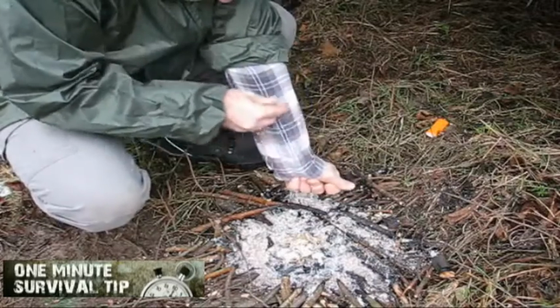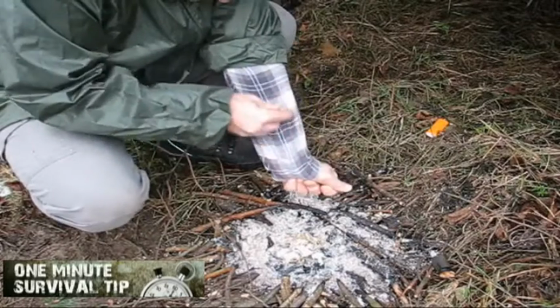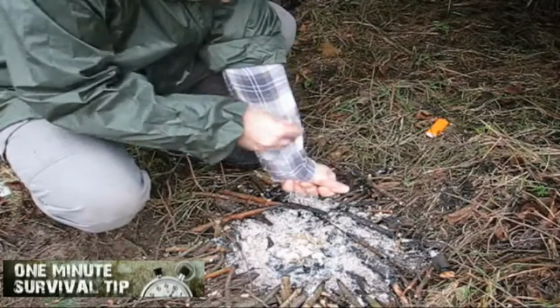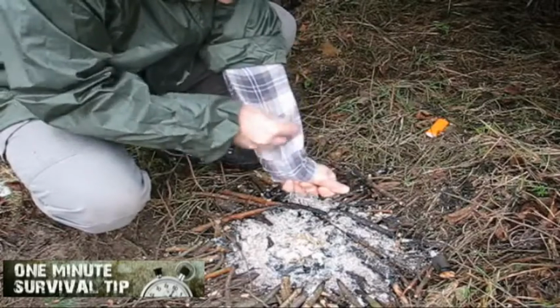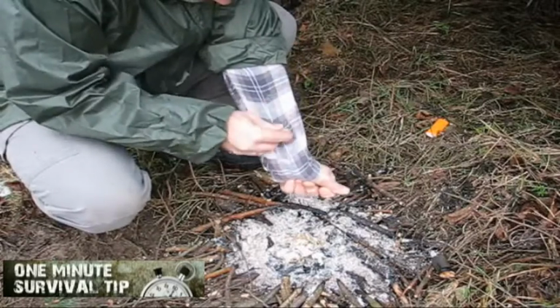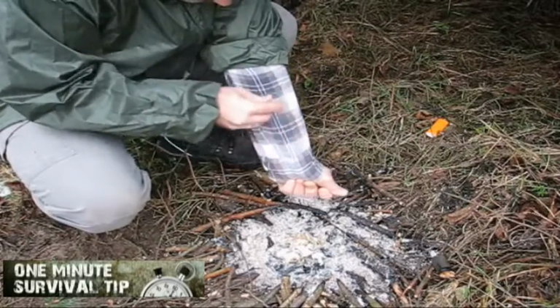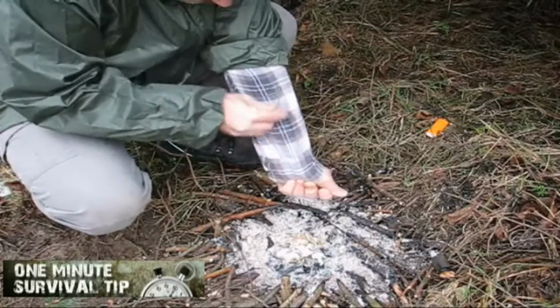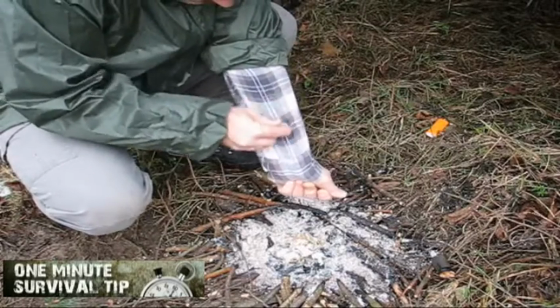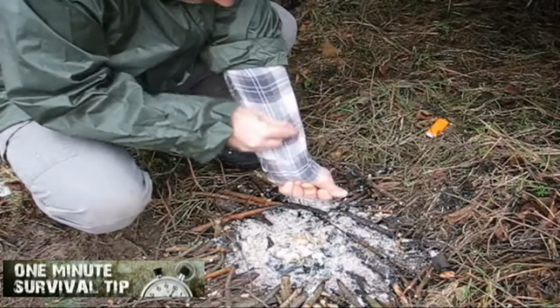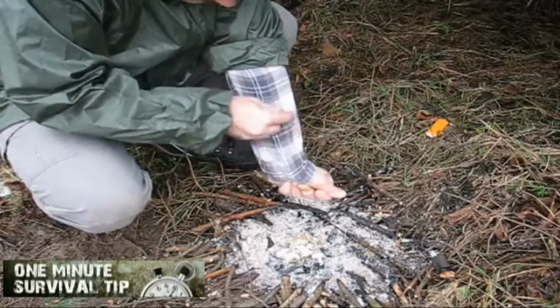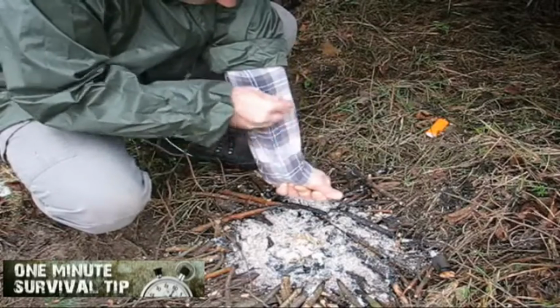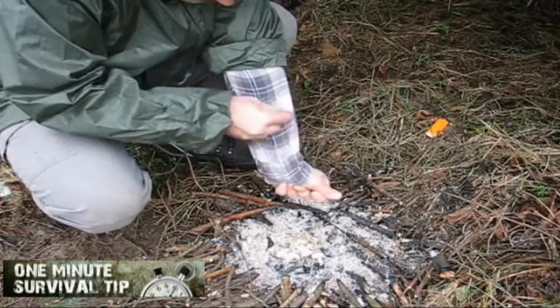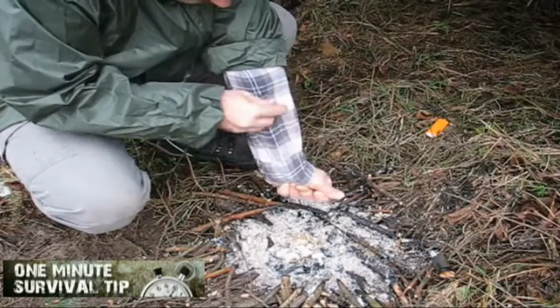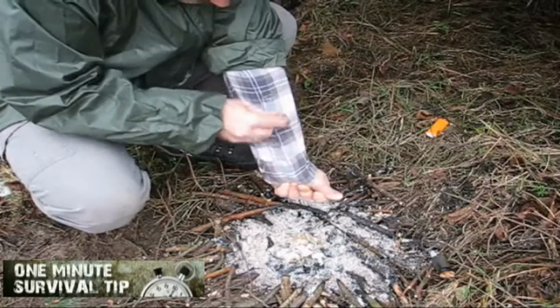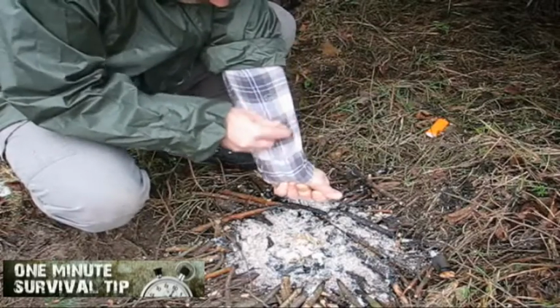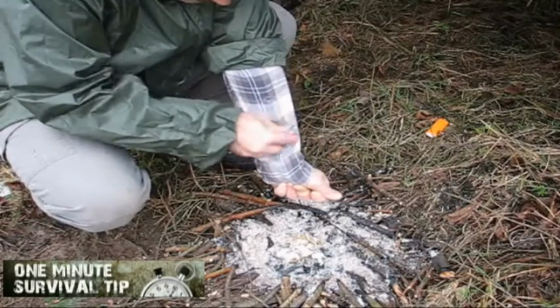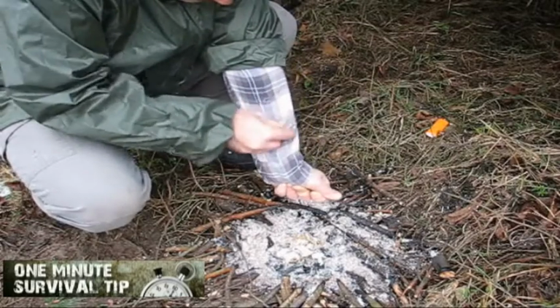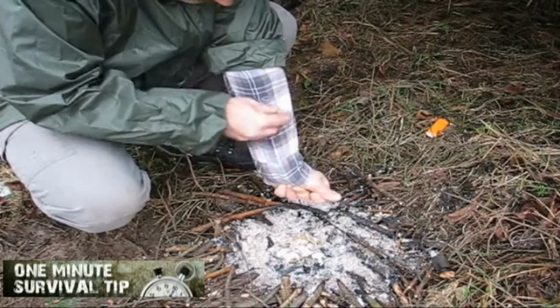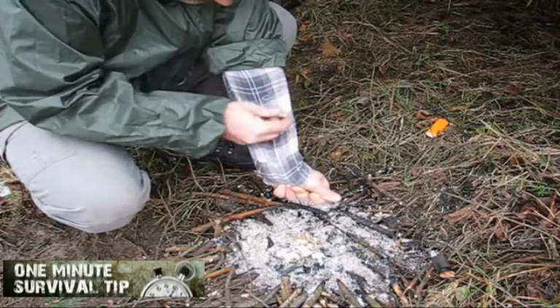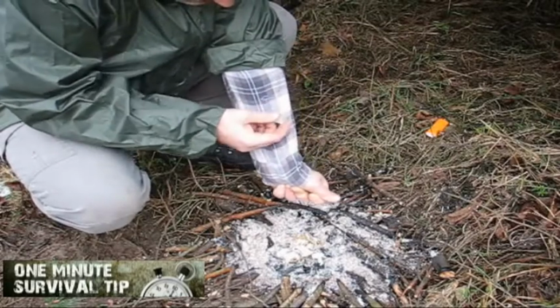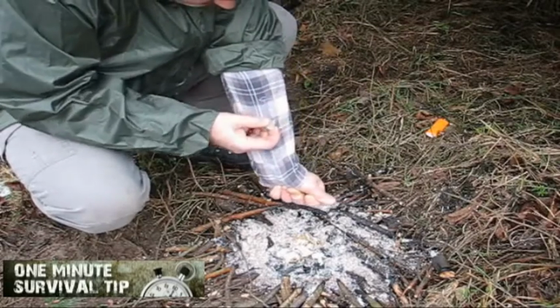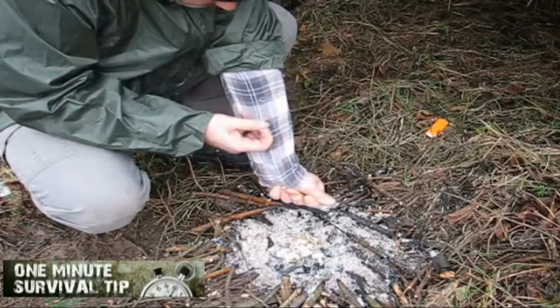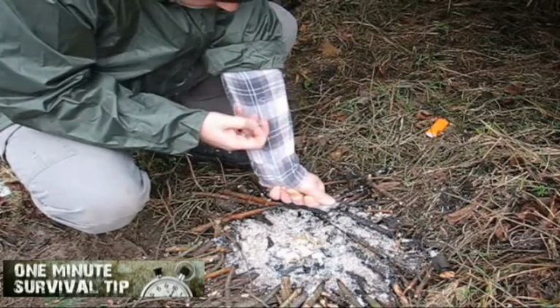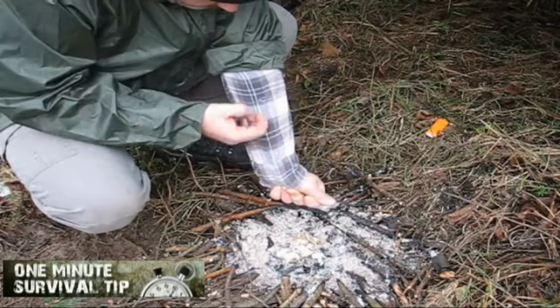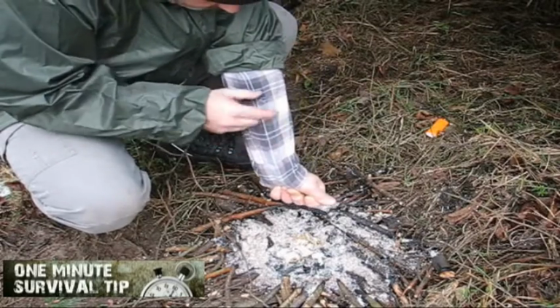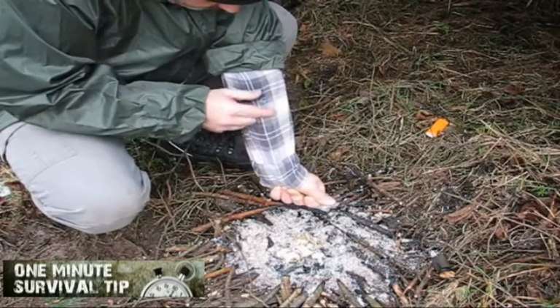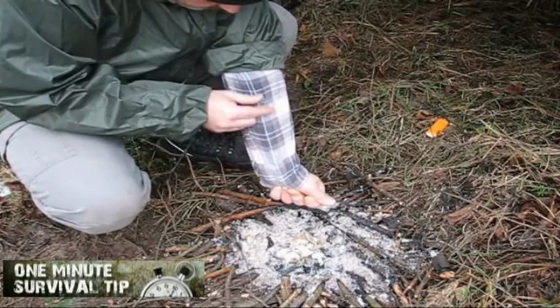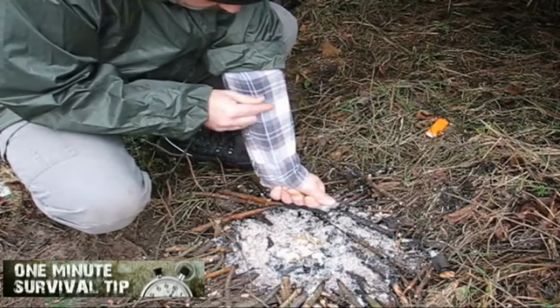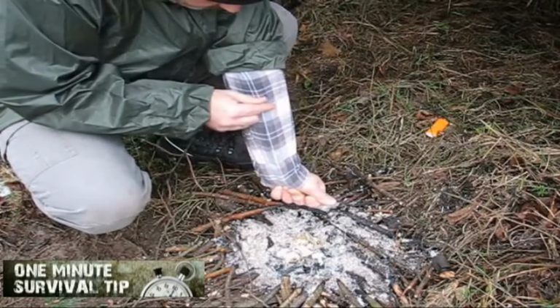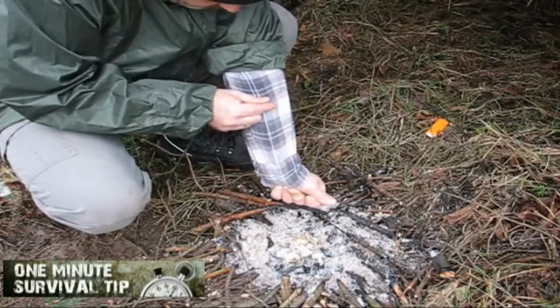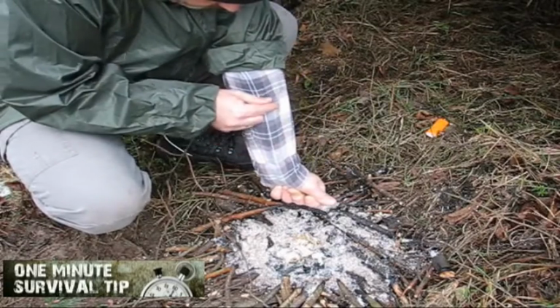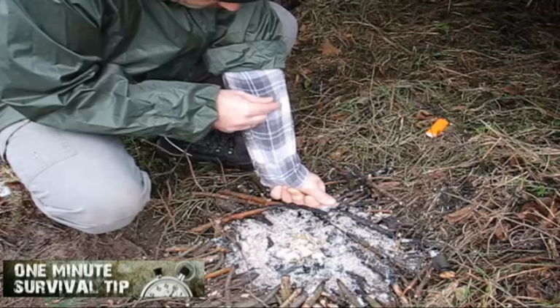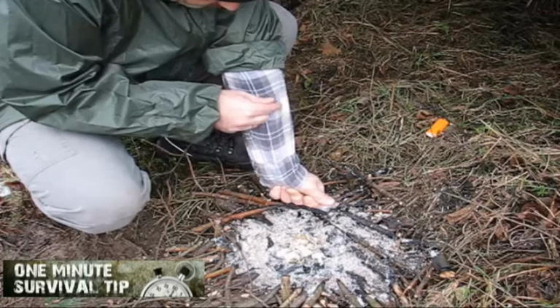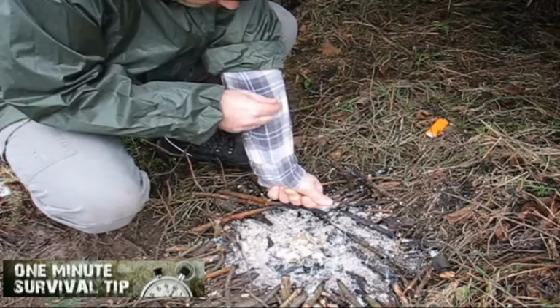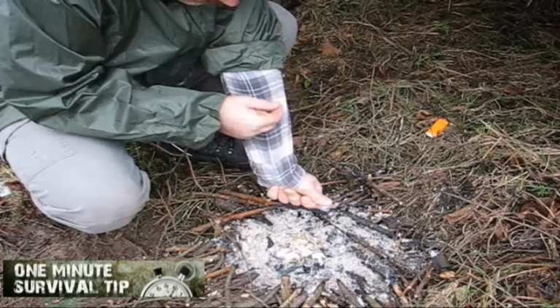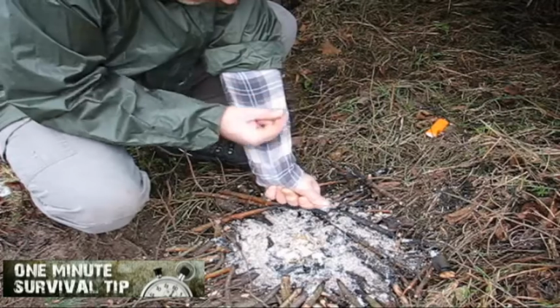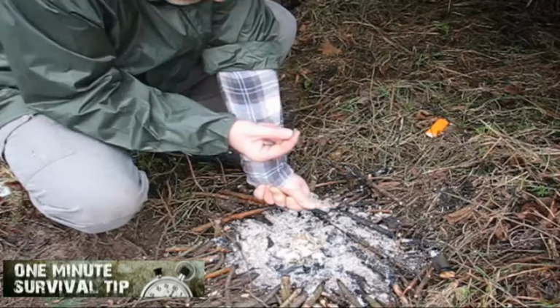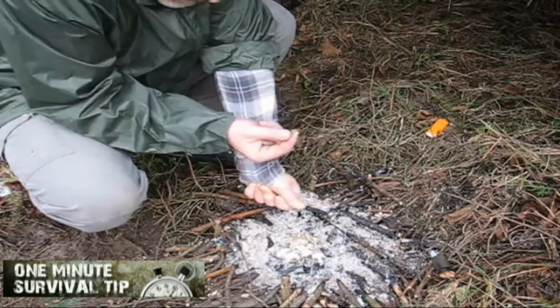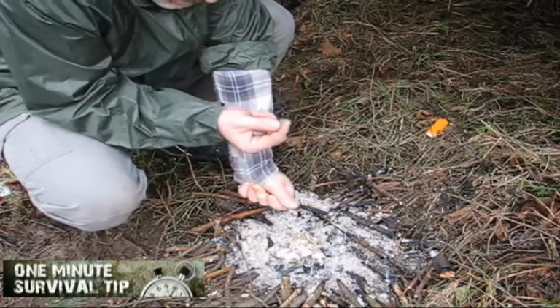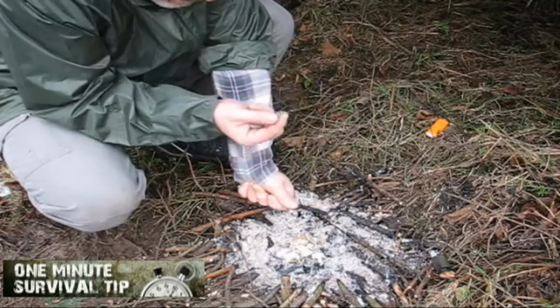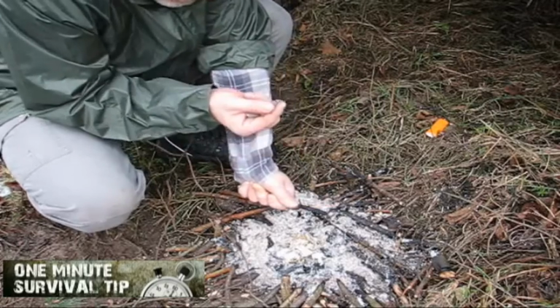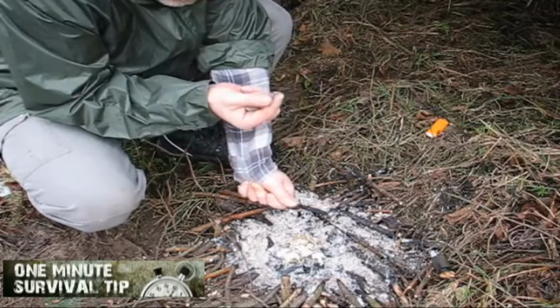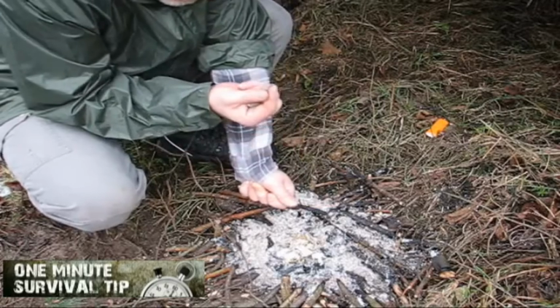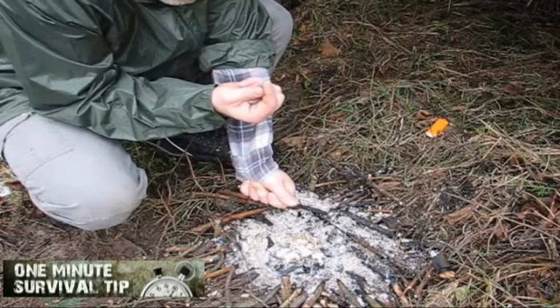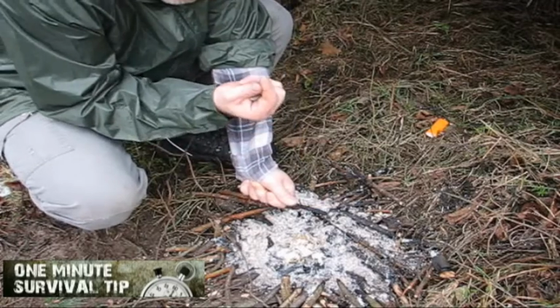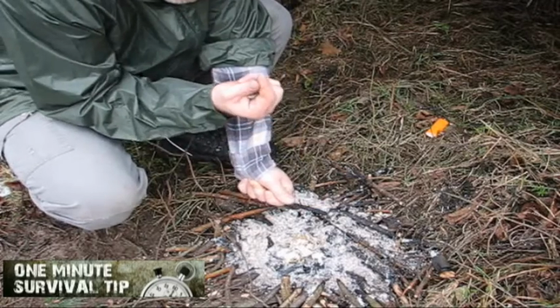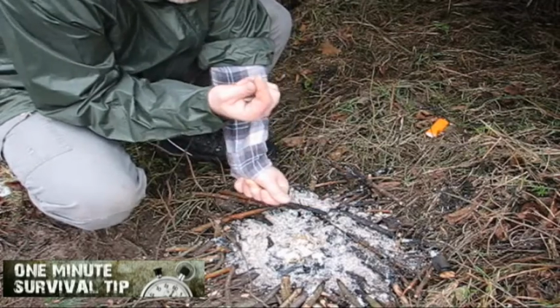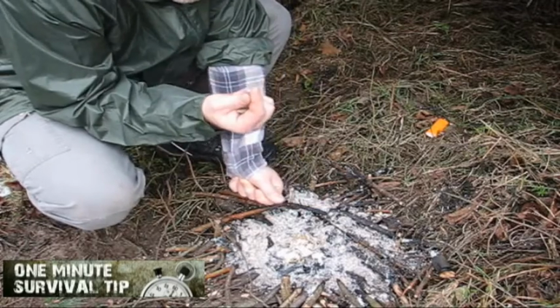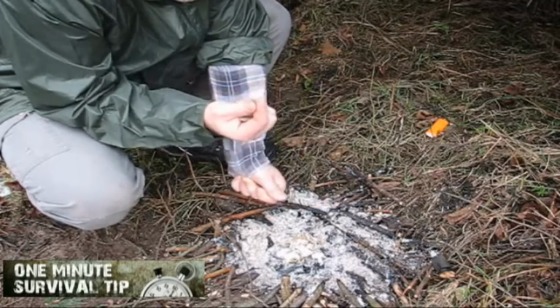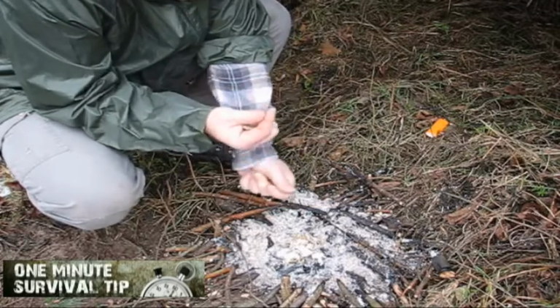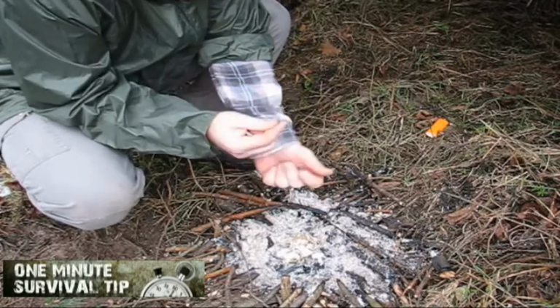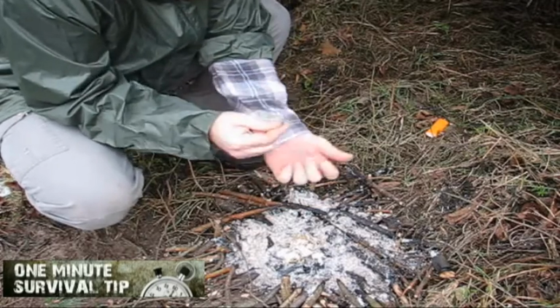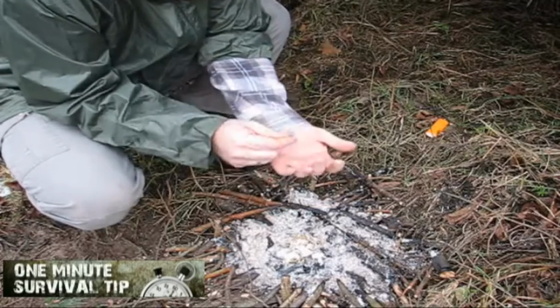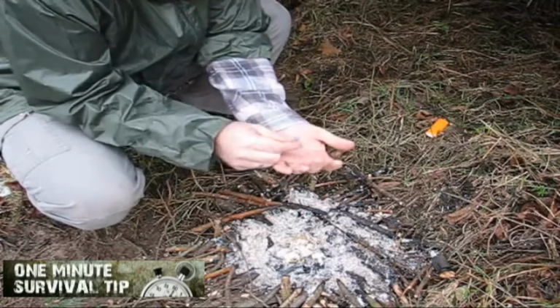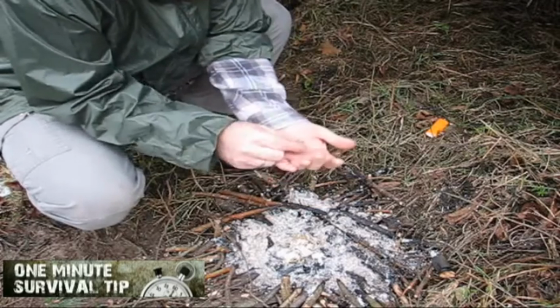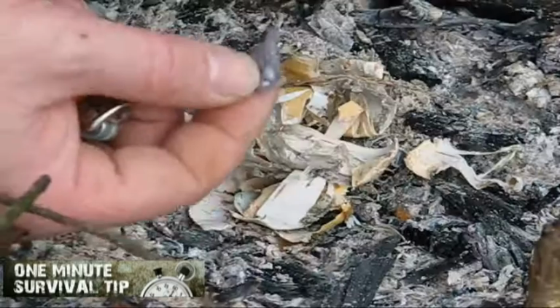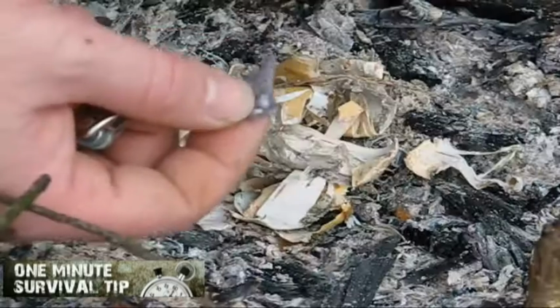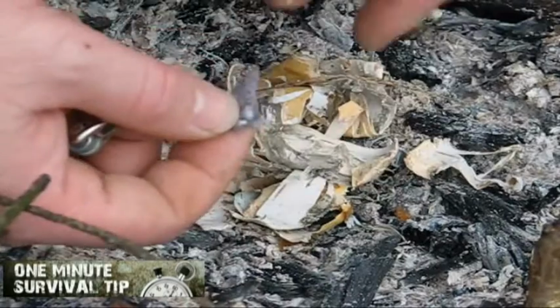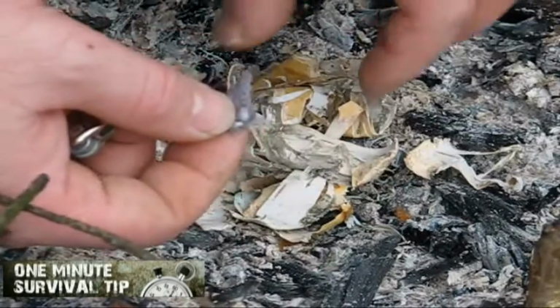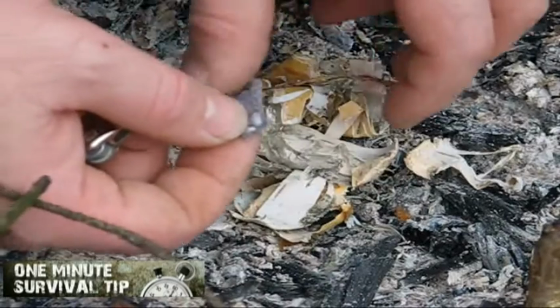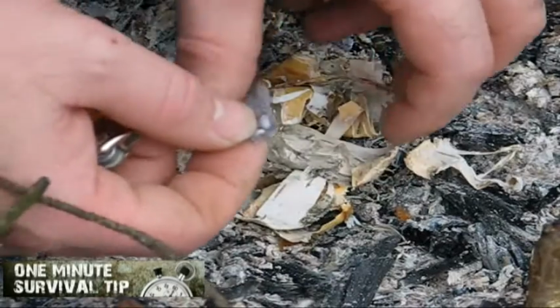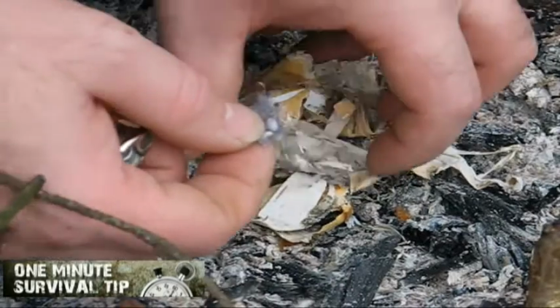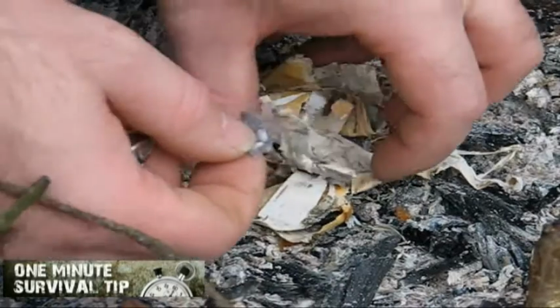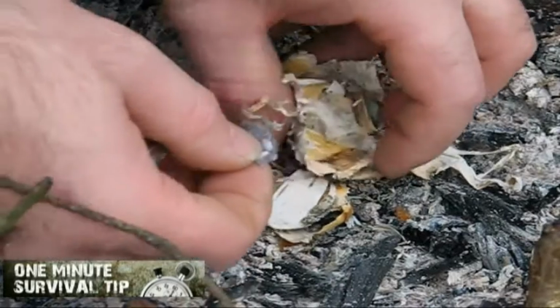Step 1. Scrape a small amount of lint from your cotton shirt or socks. If necessary, use your knife for it.